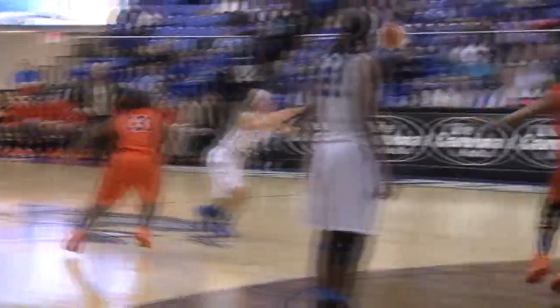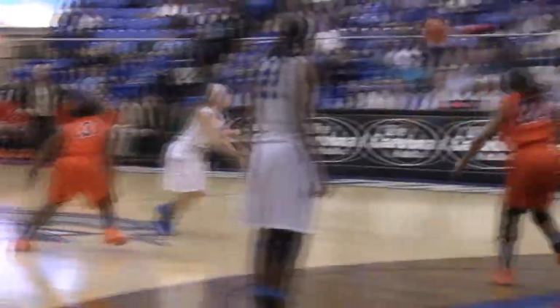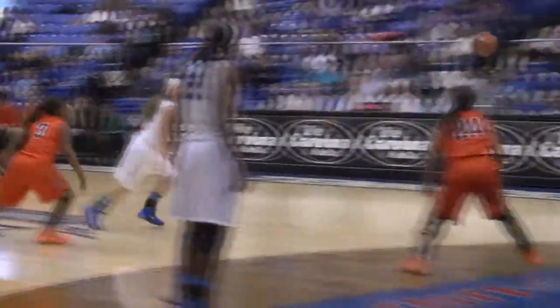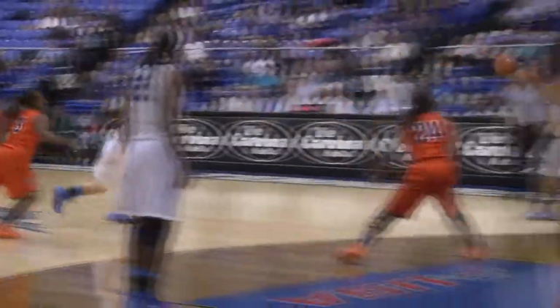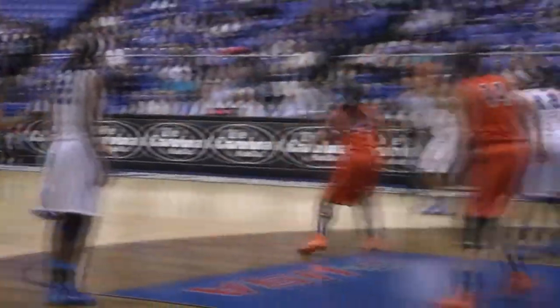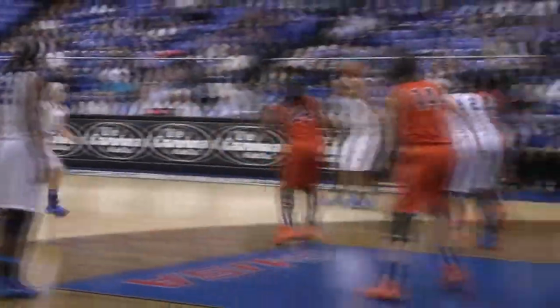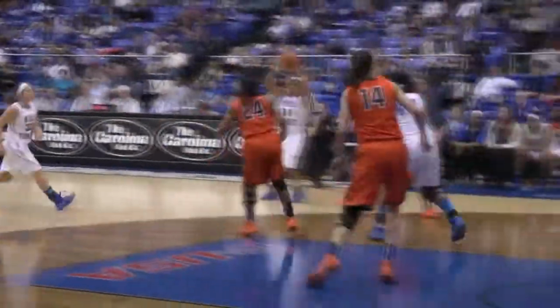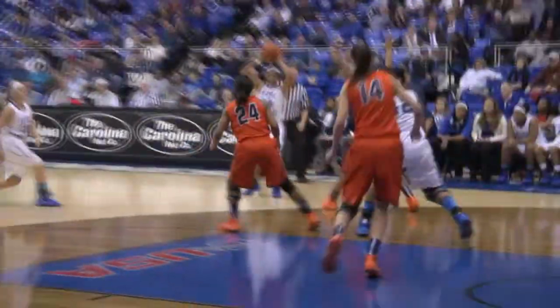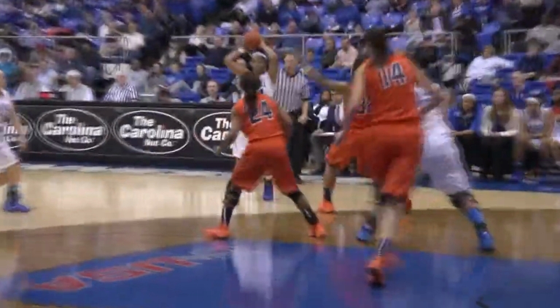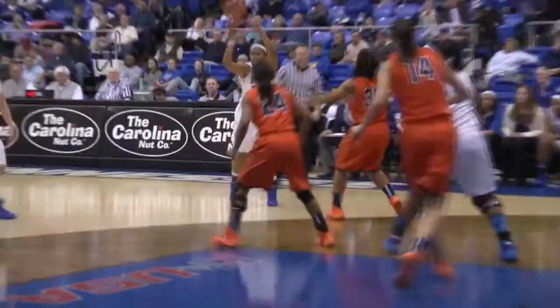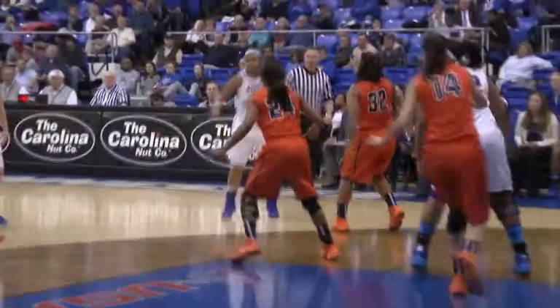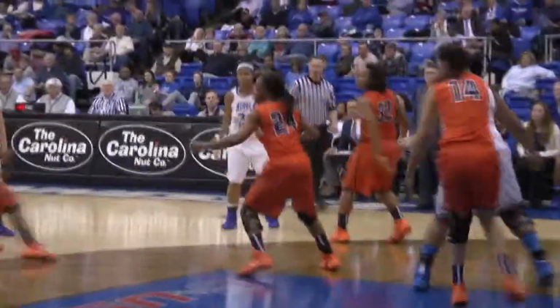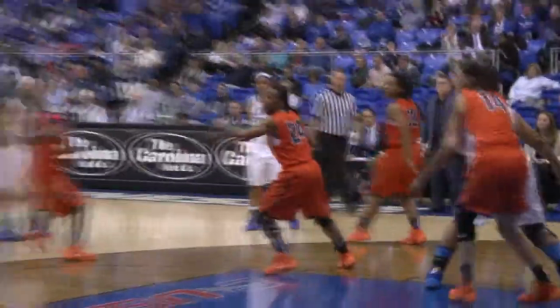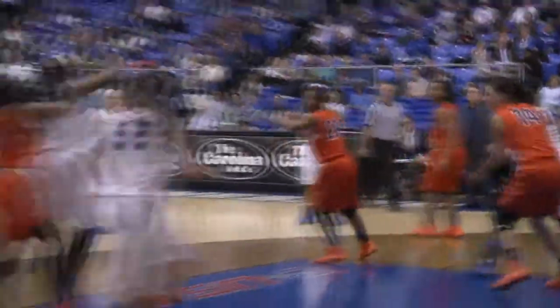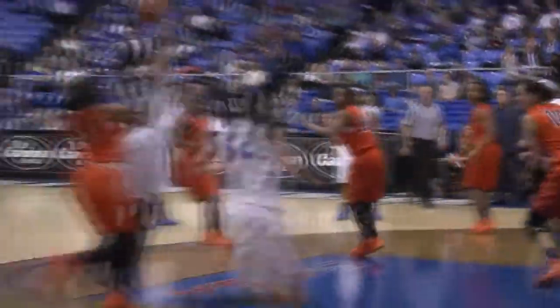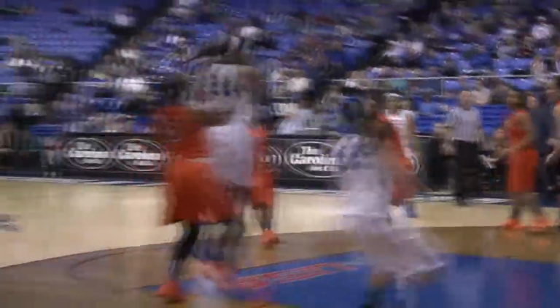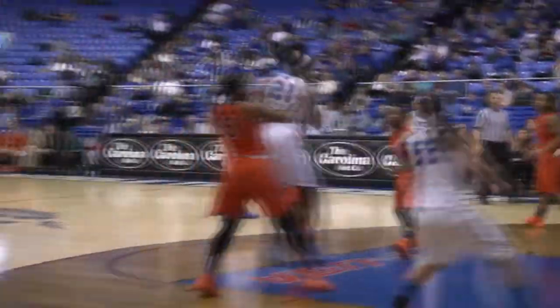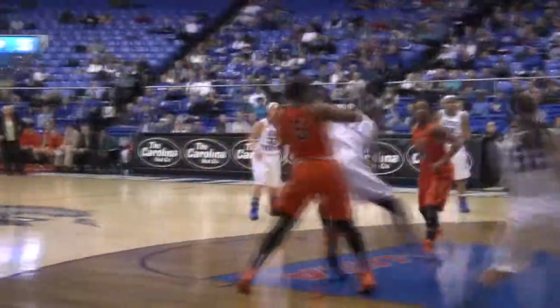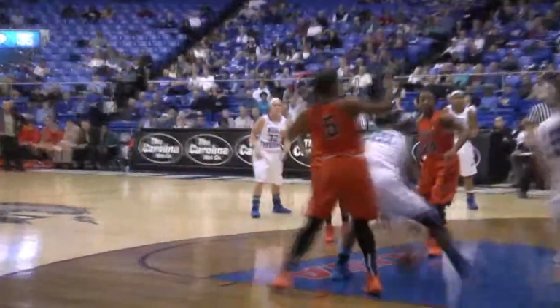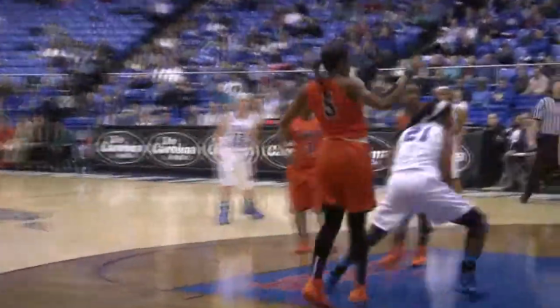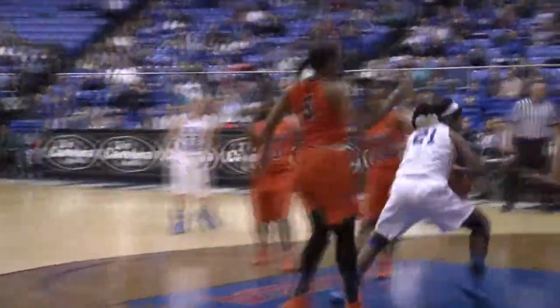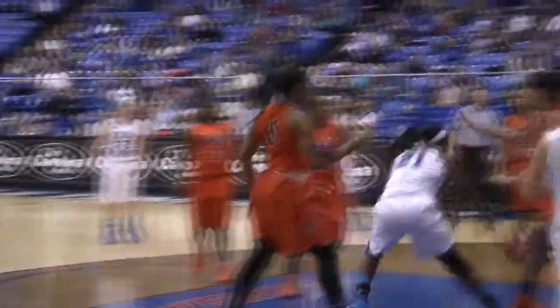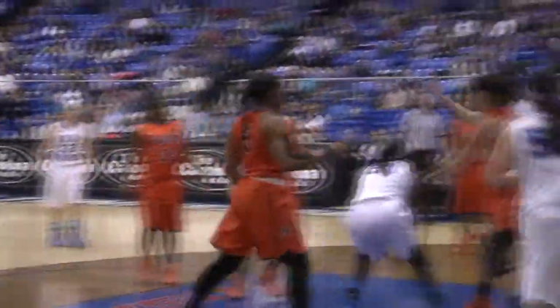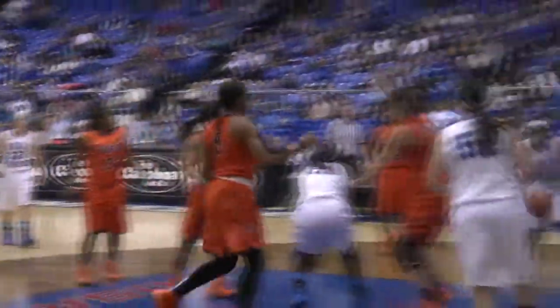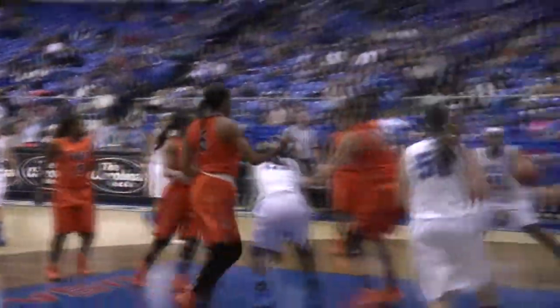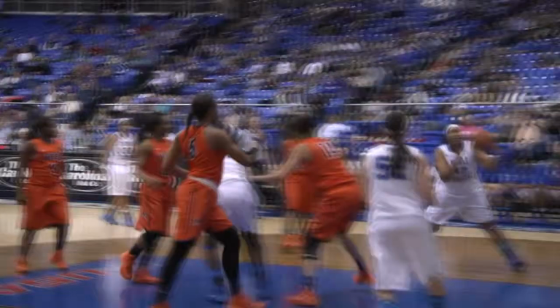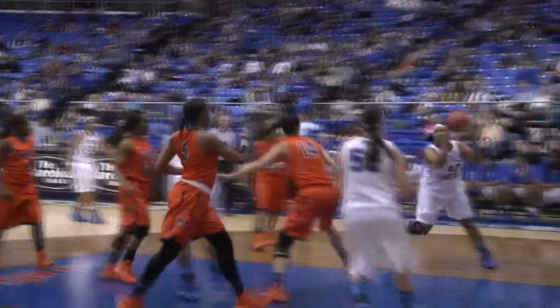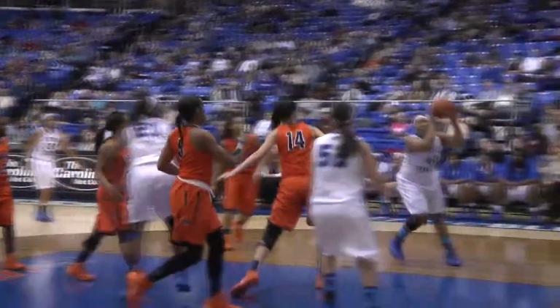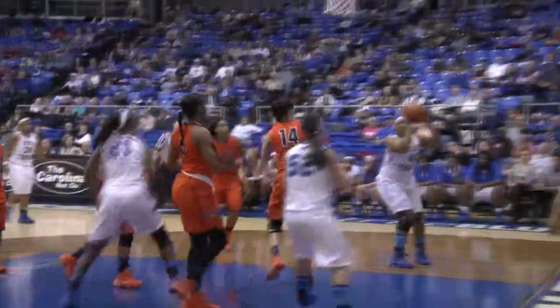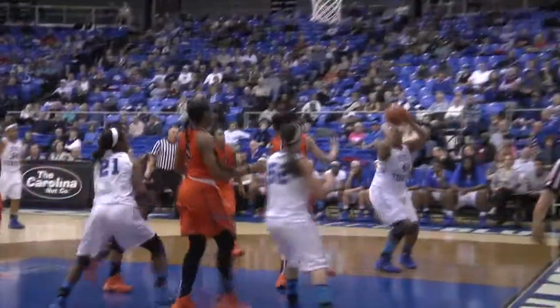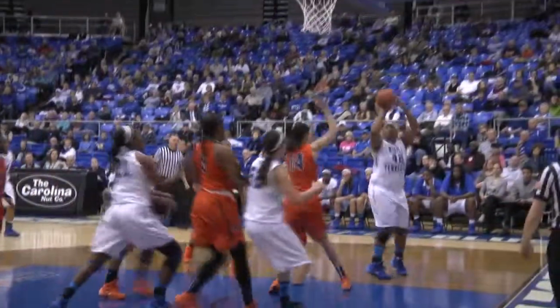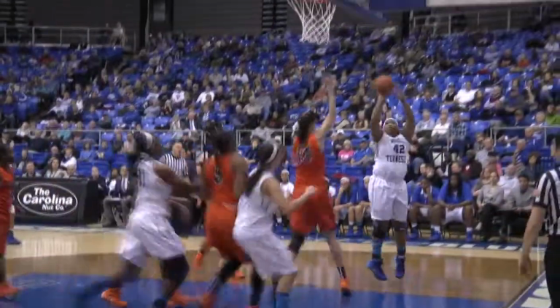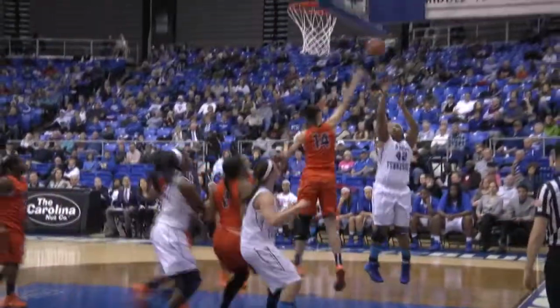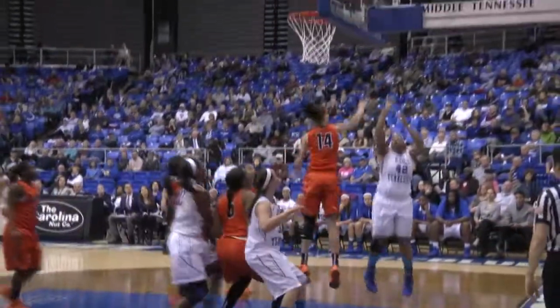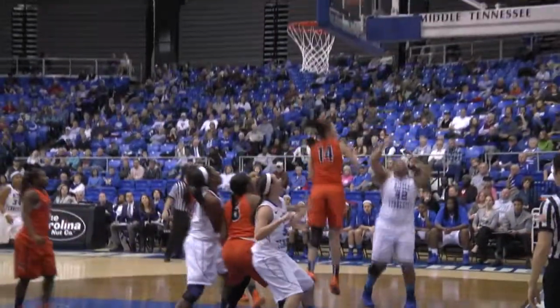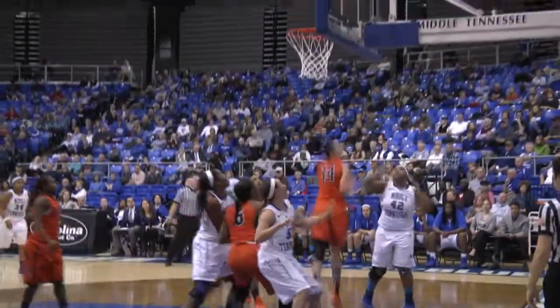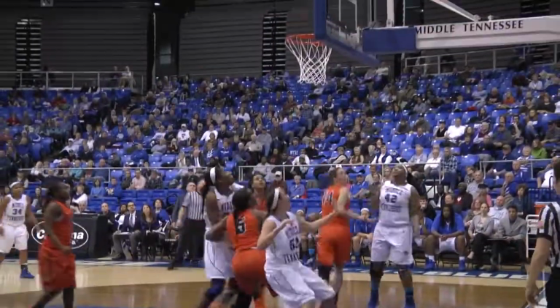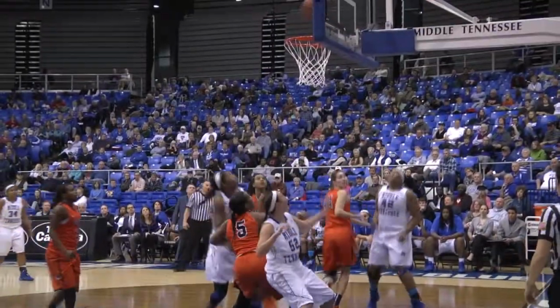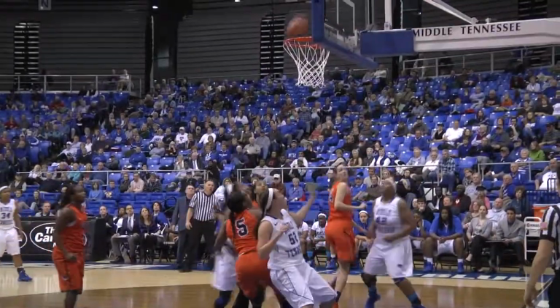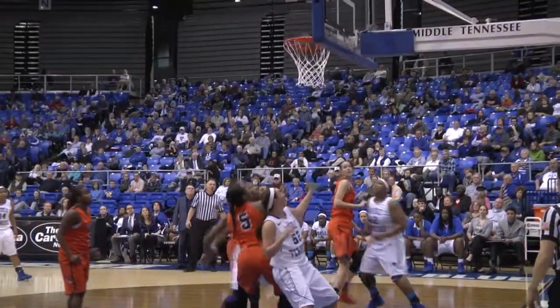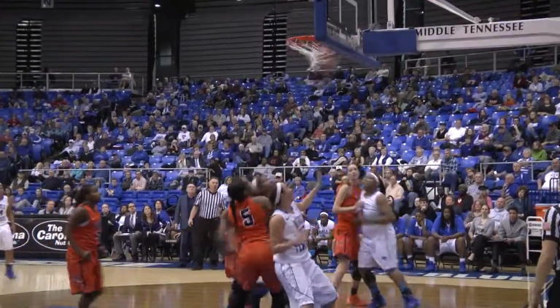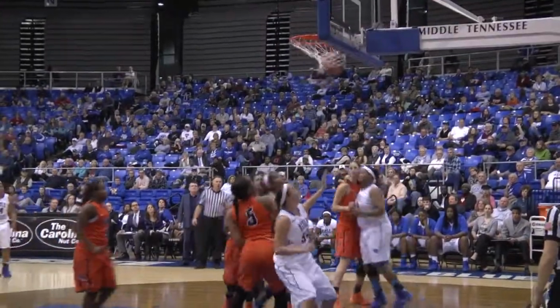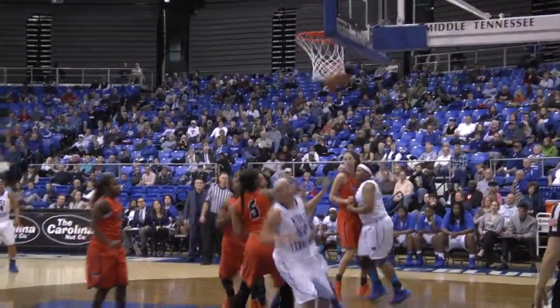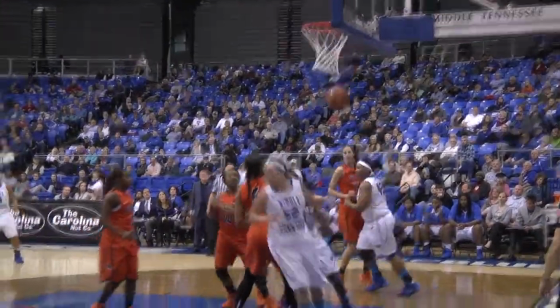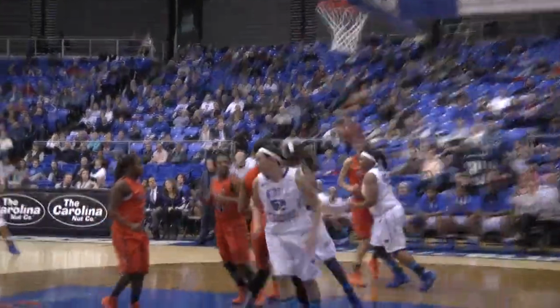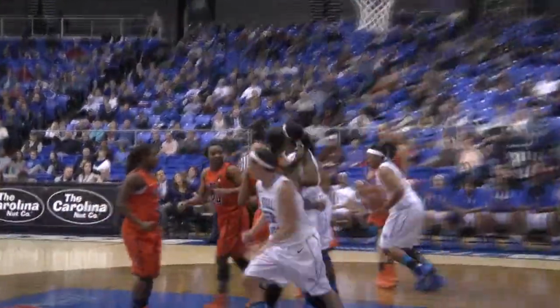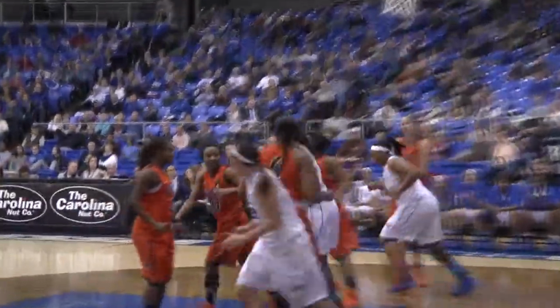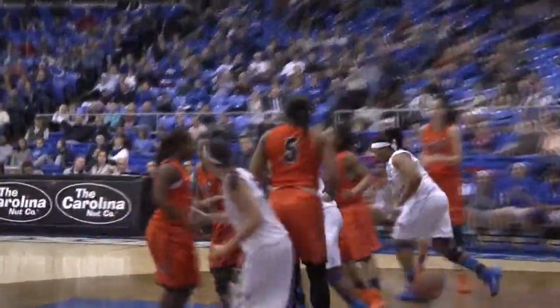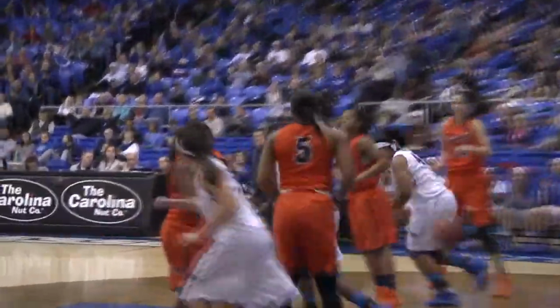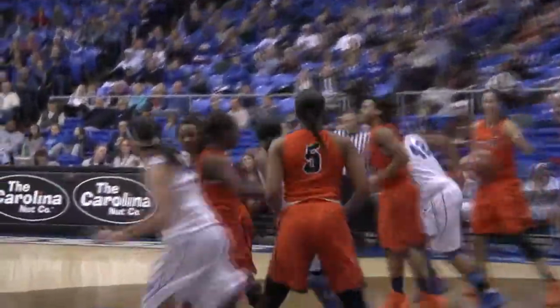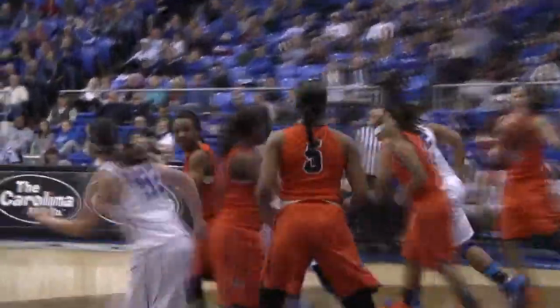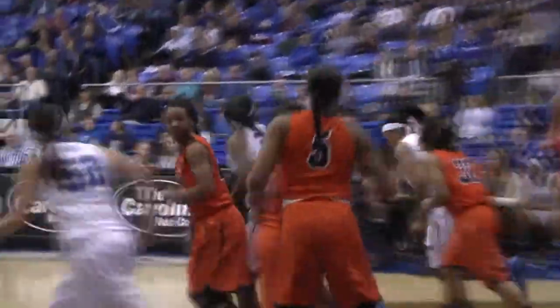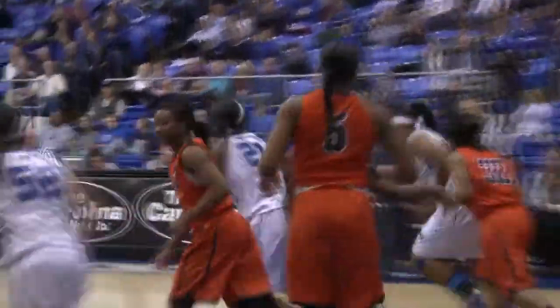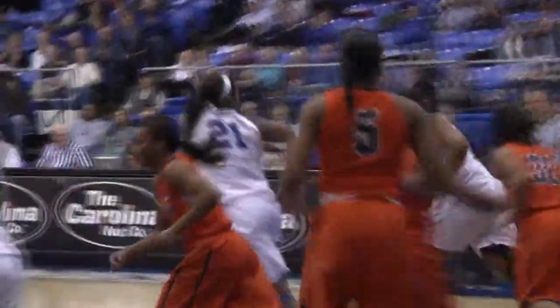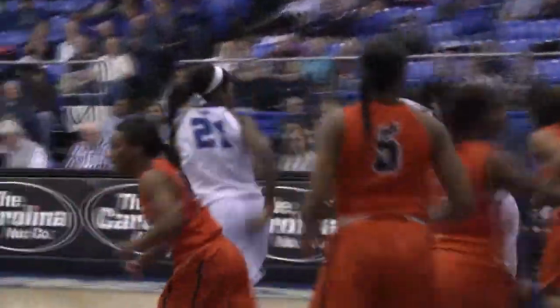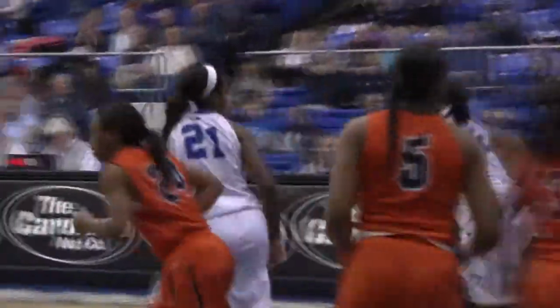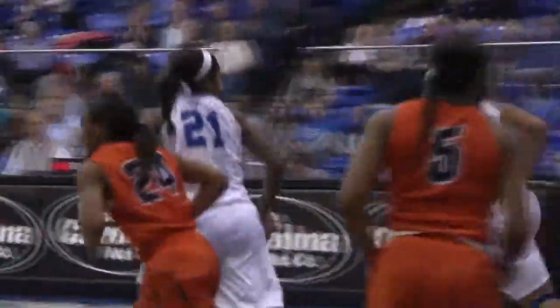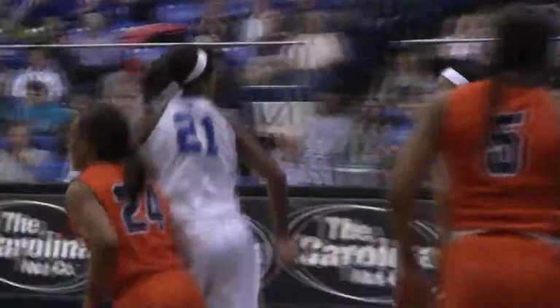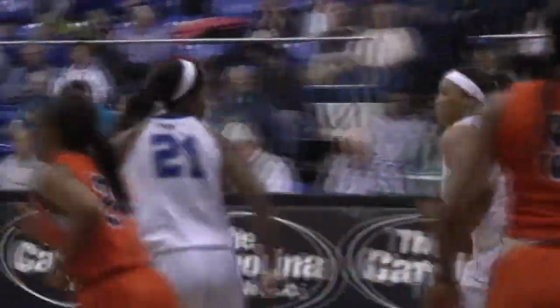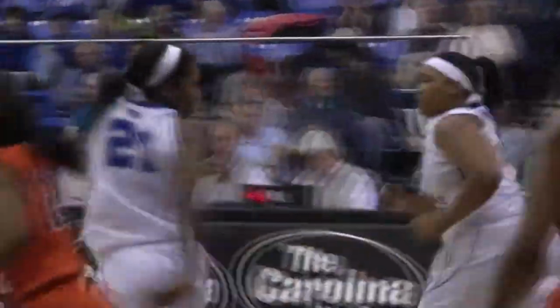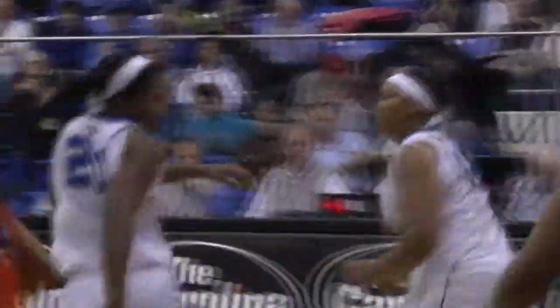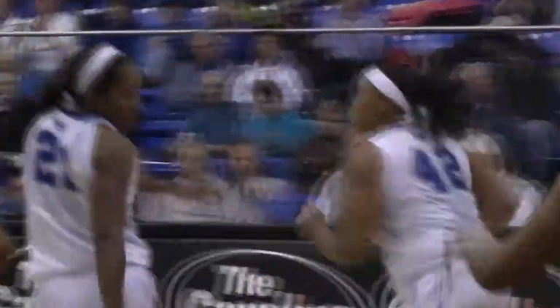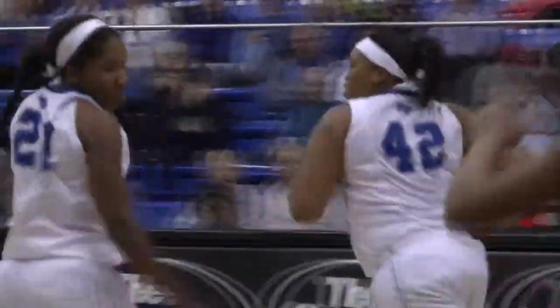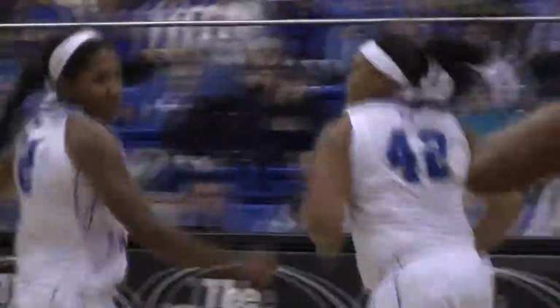Willingham almost walked, got it away to Olivia Jones, into Ebony Rowe, go to Kiki Stewart — baseline shot from the left side.